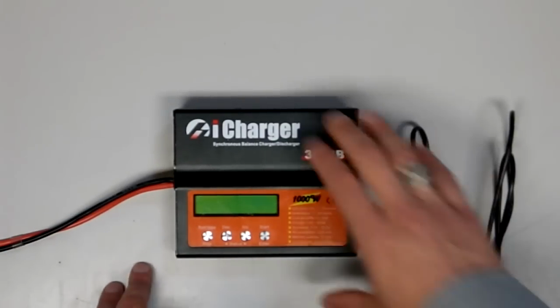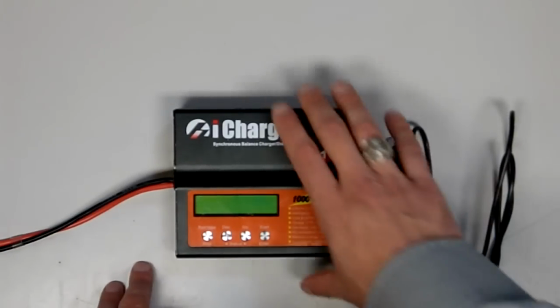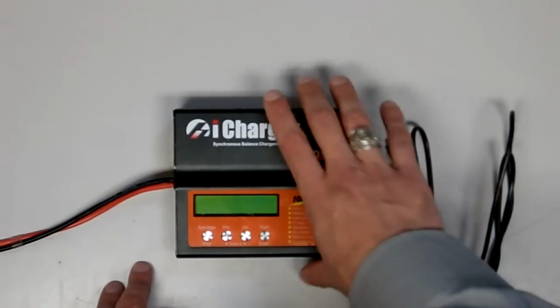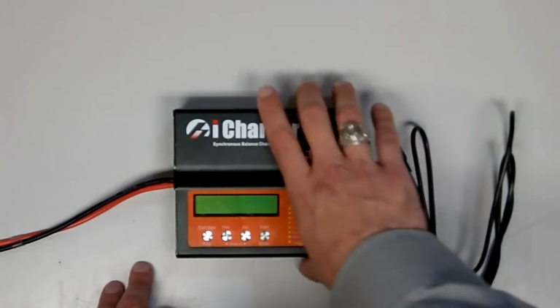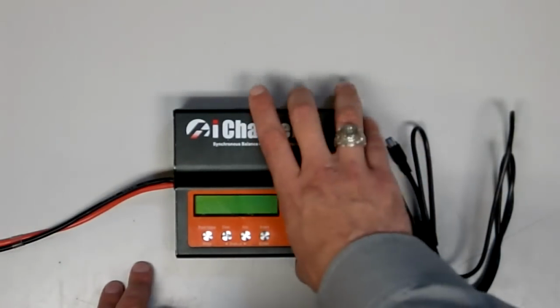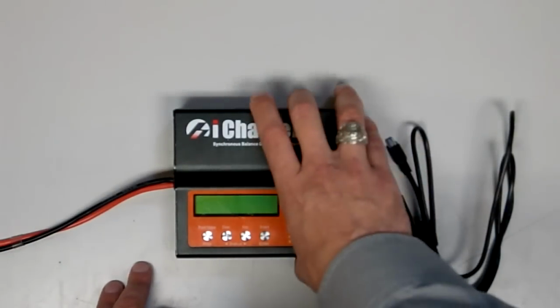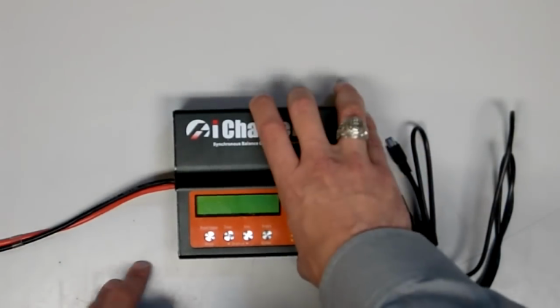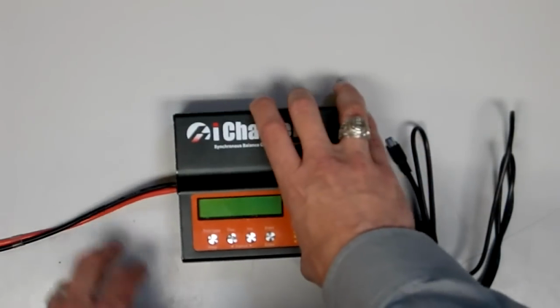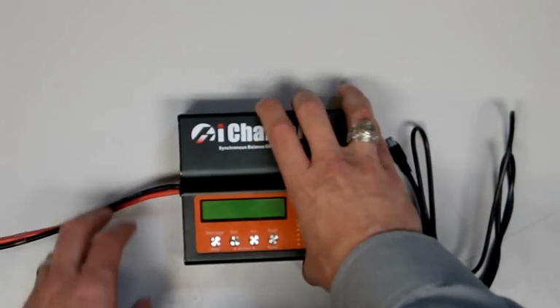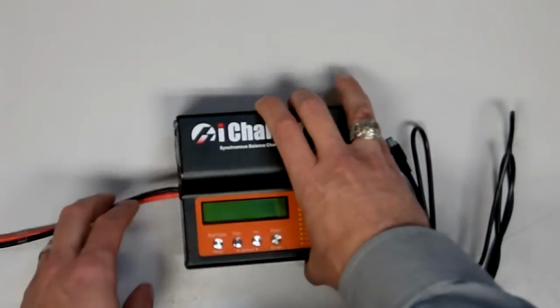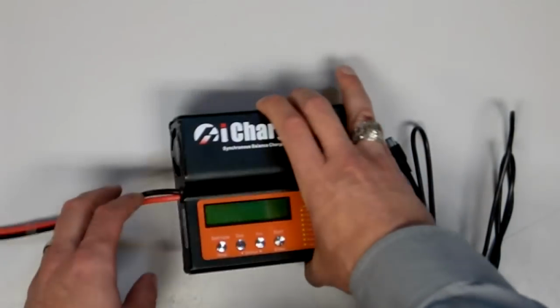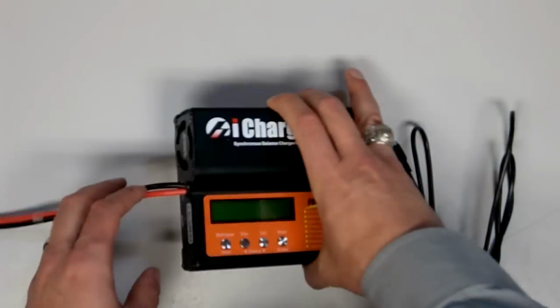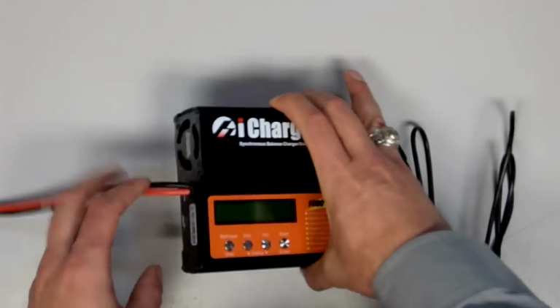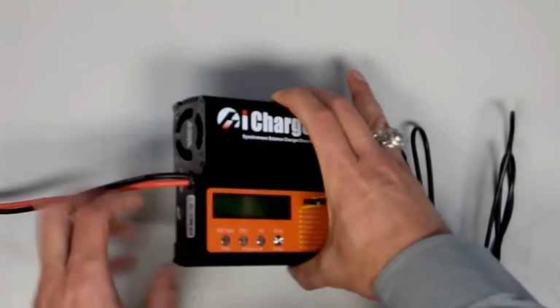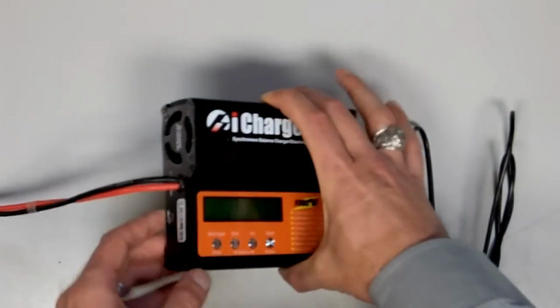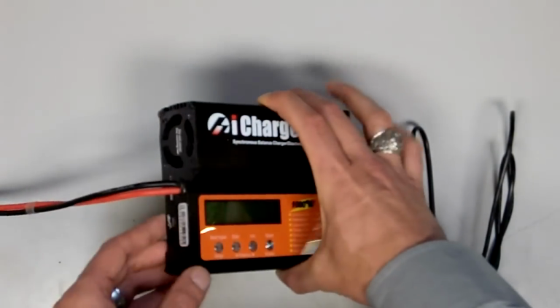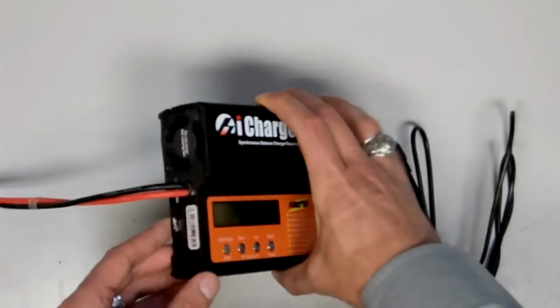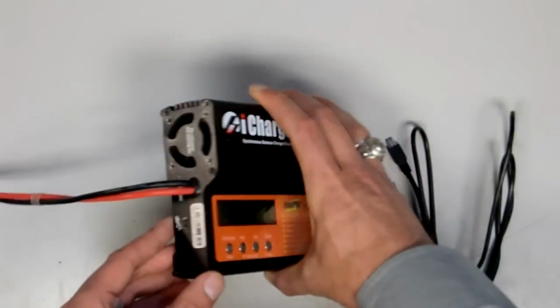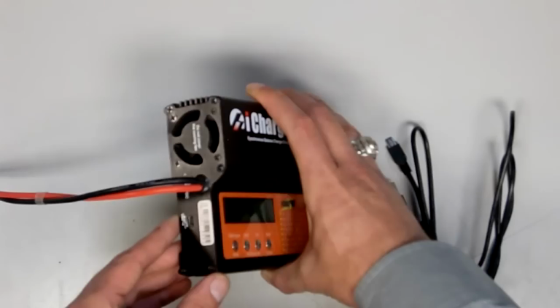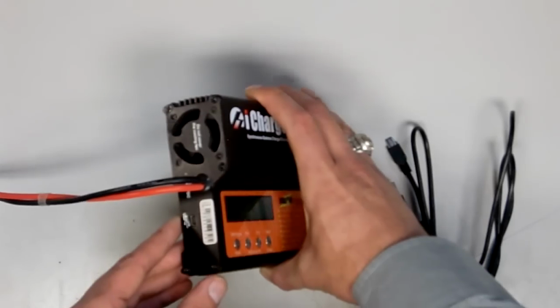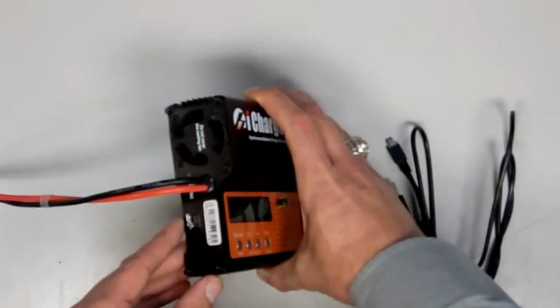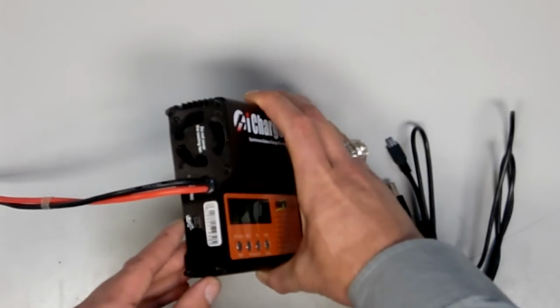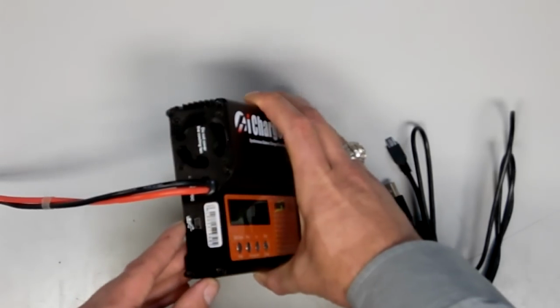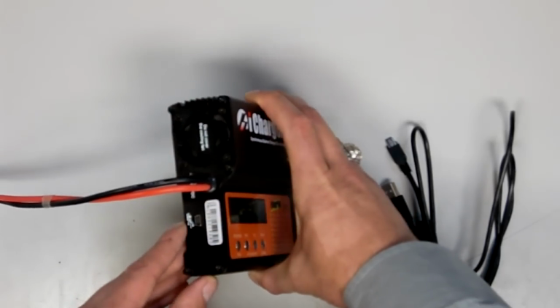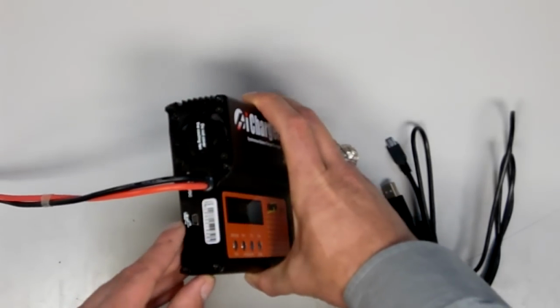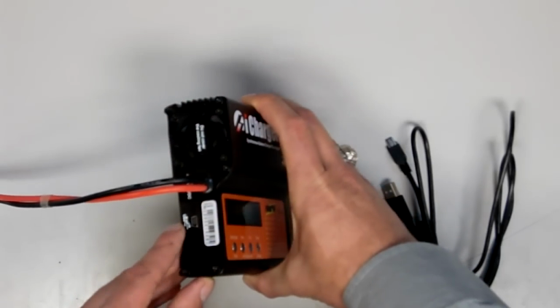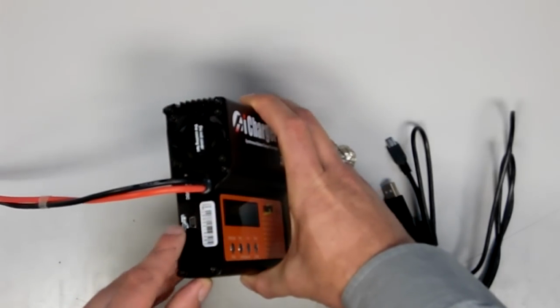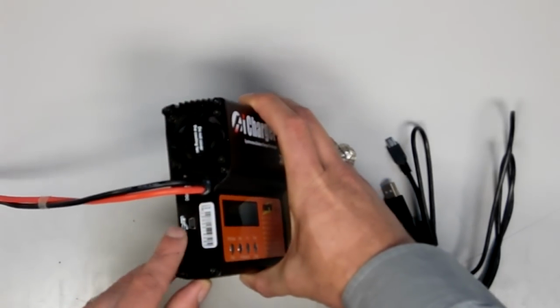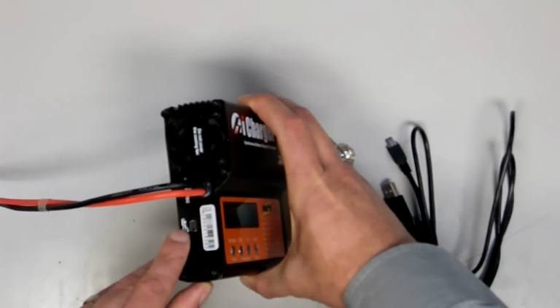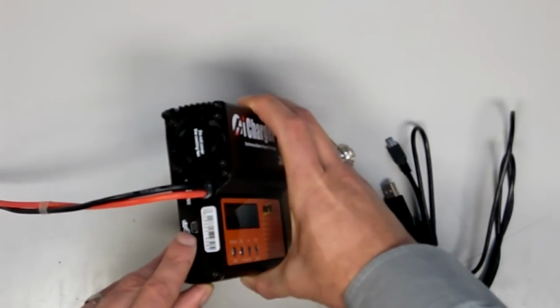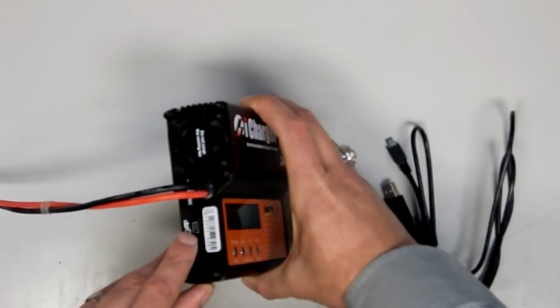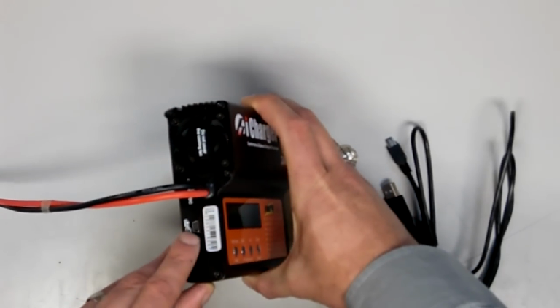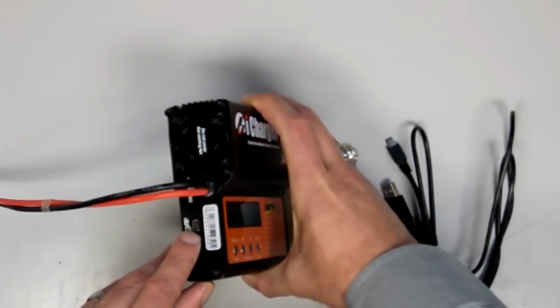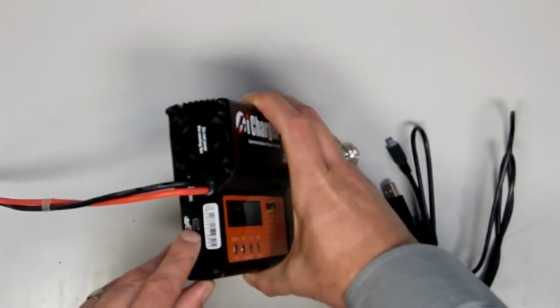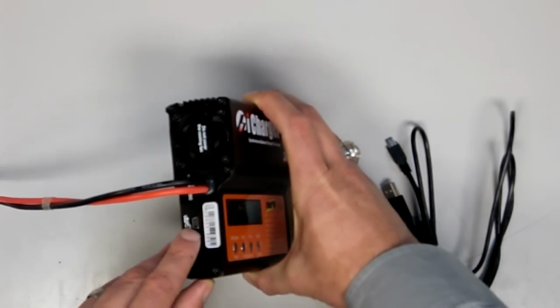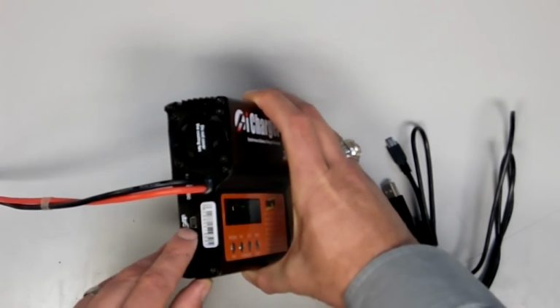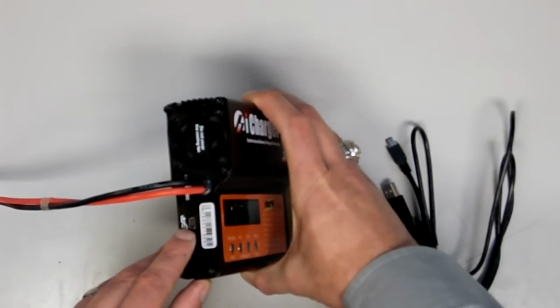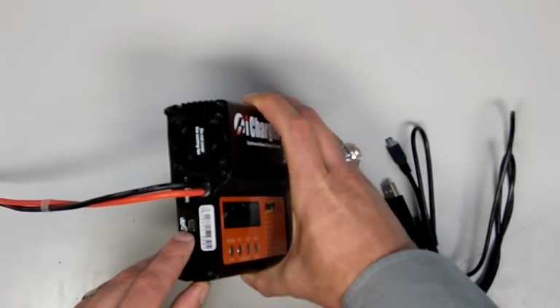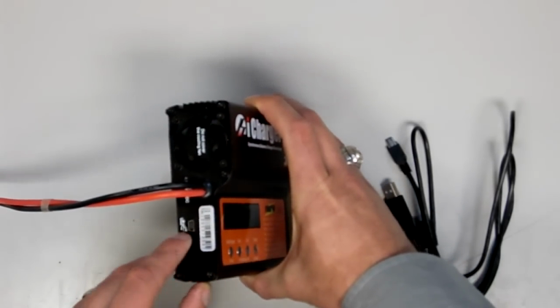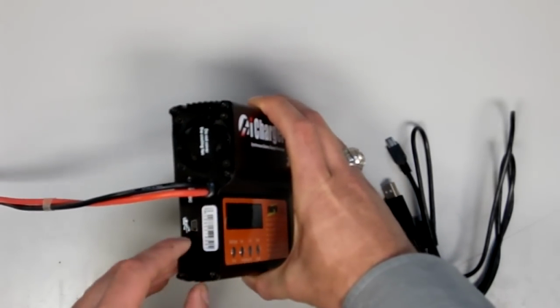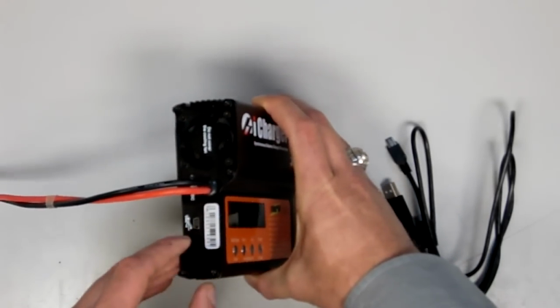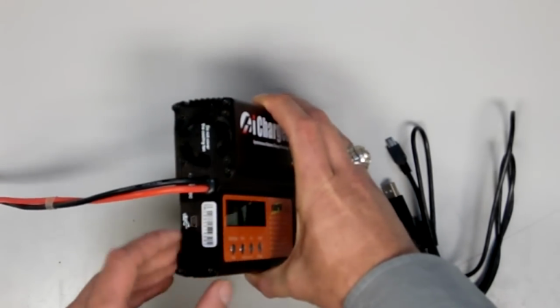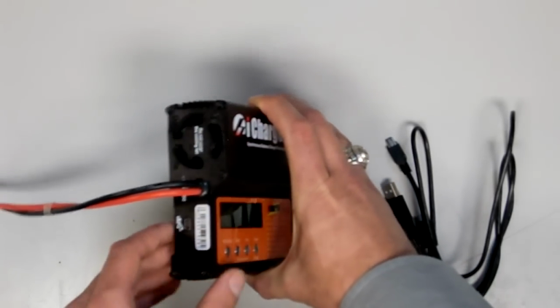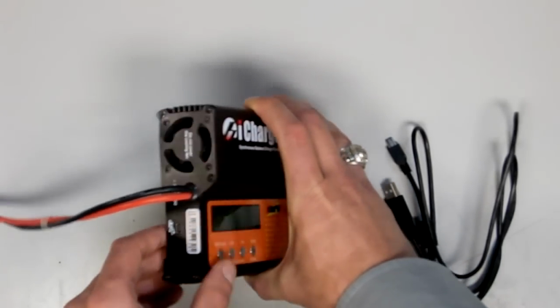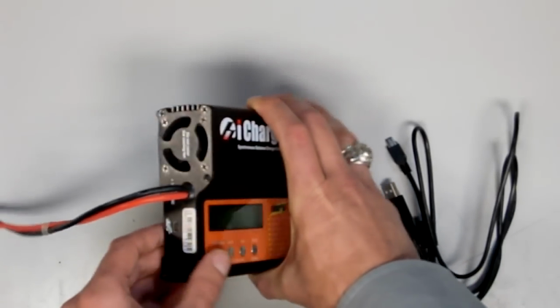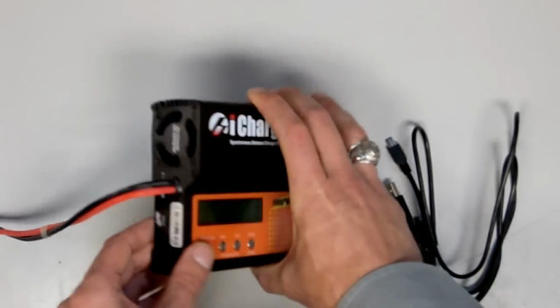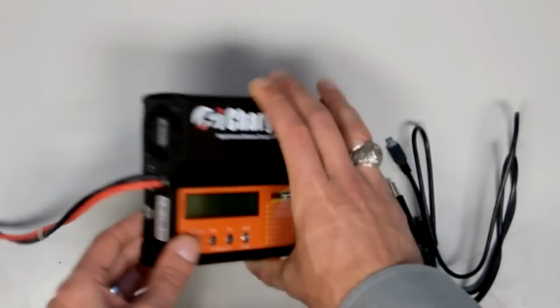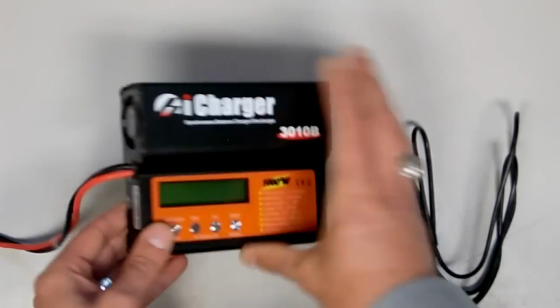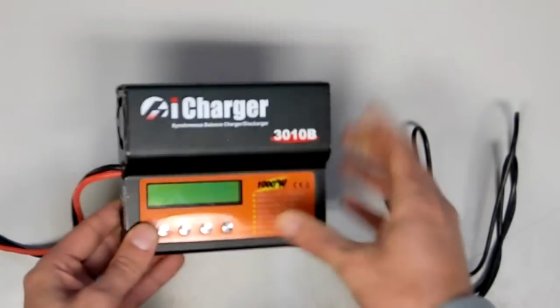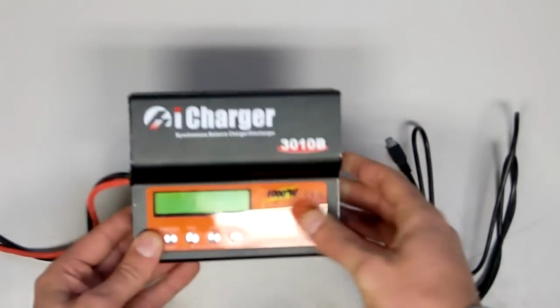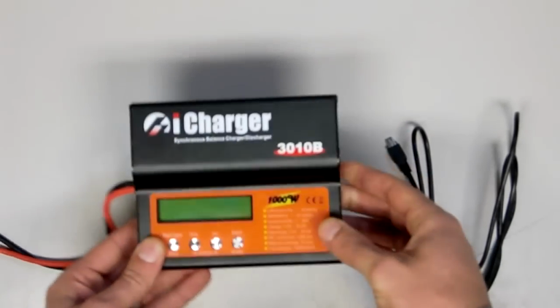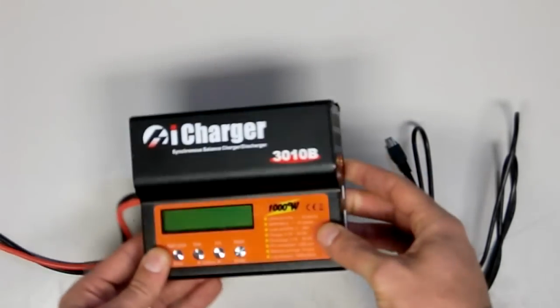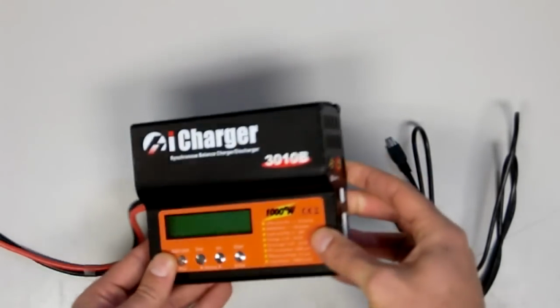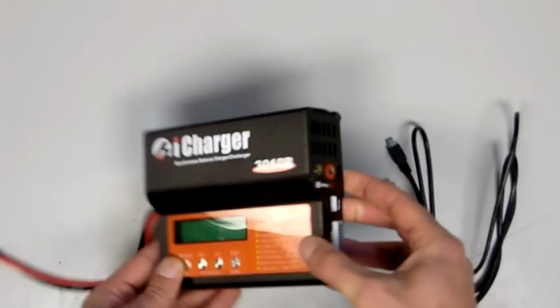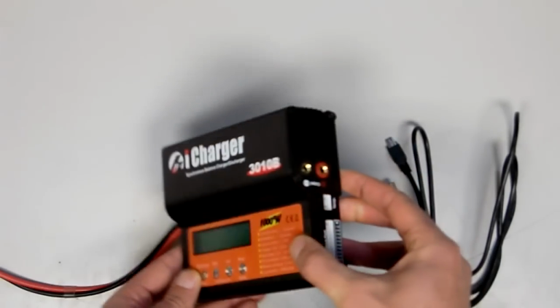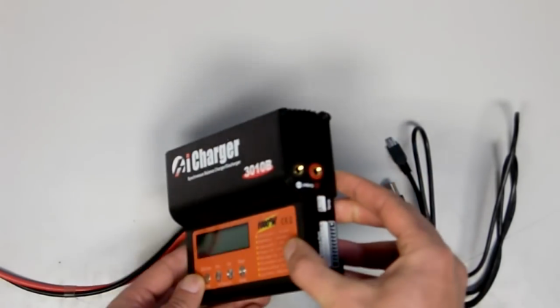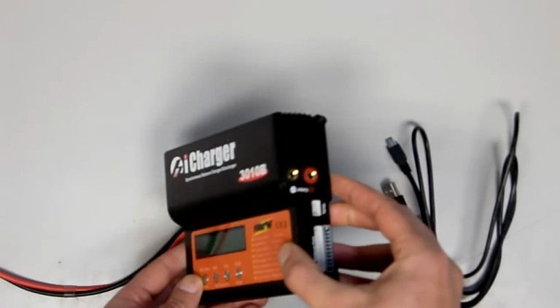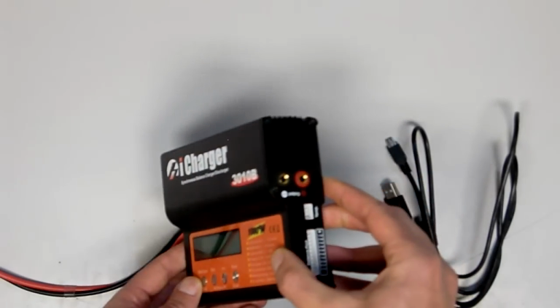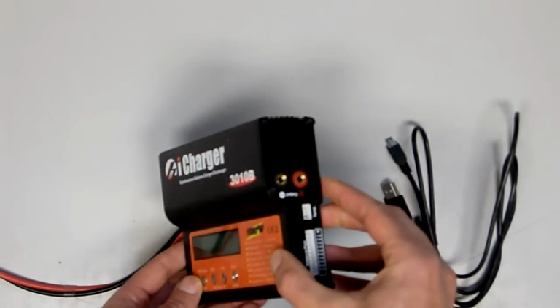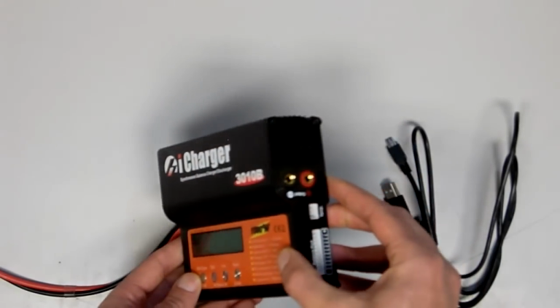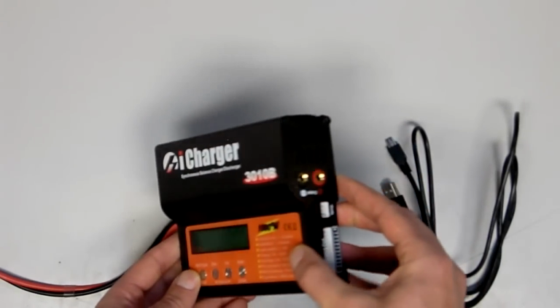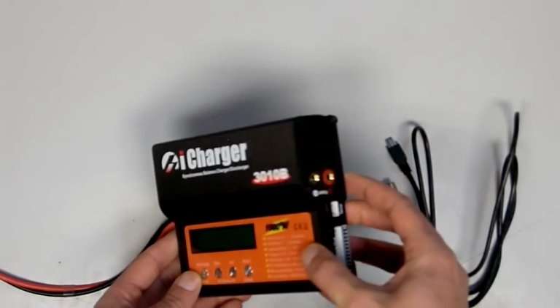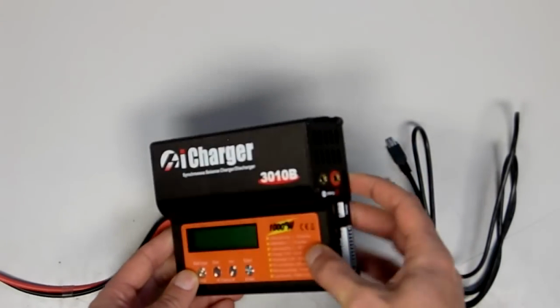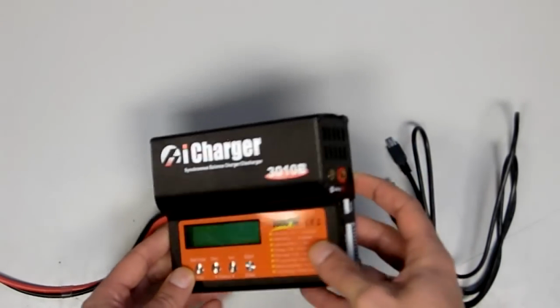Taking a look at your charger, you'll see that the mini USB port is located on the side of the unit. If you have a different model, it might be on the other side.